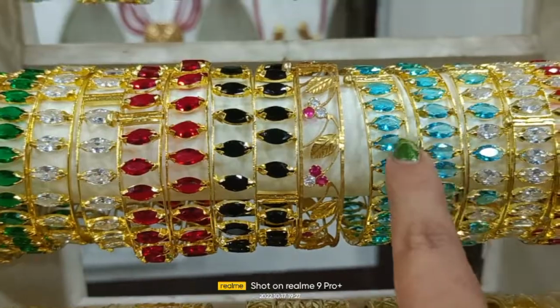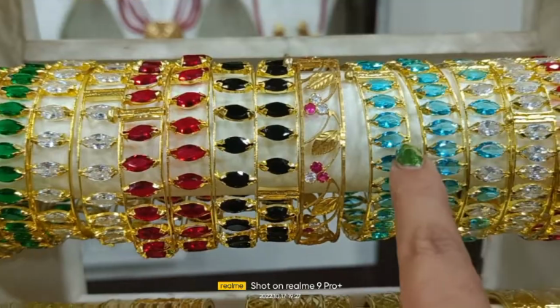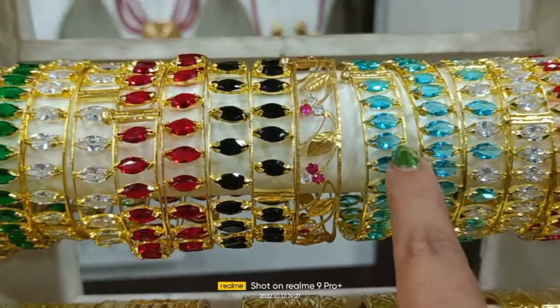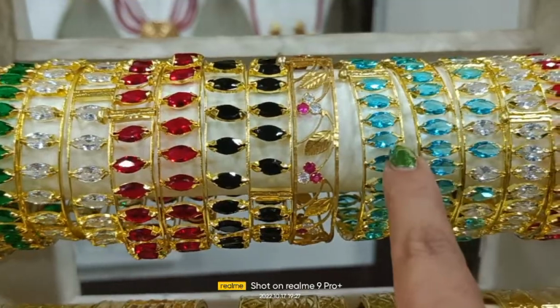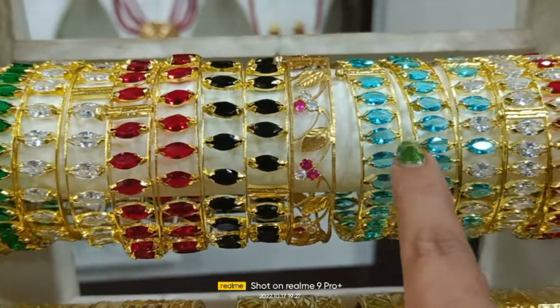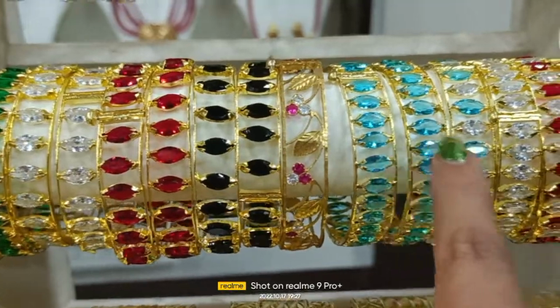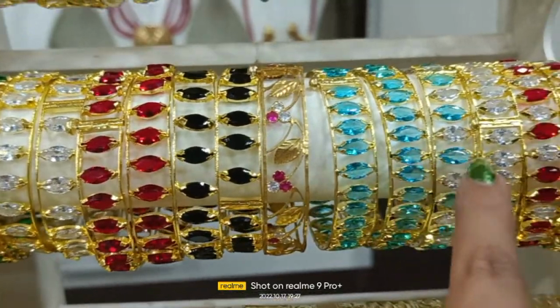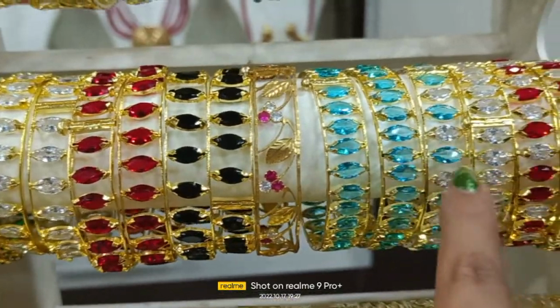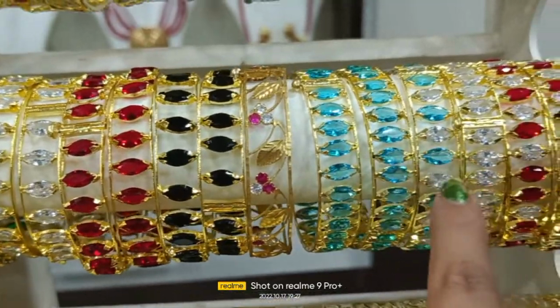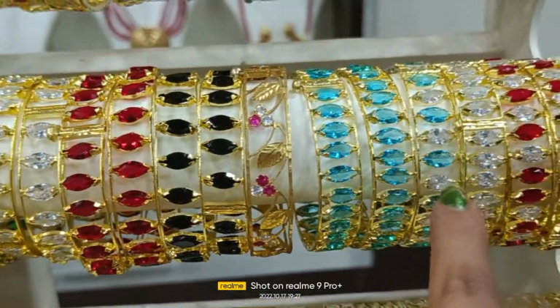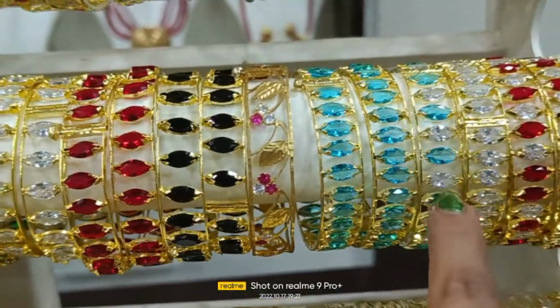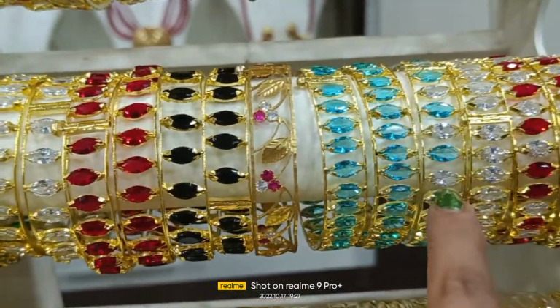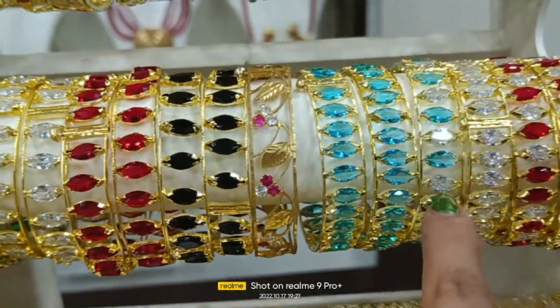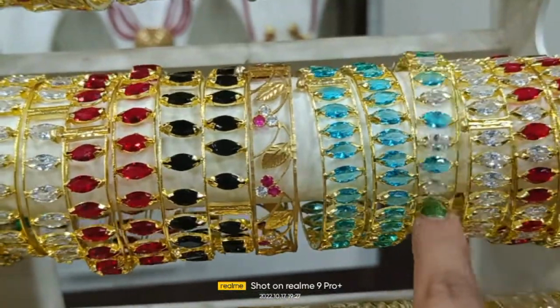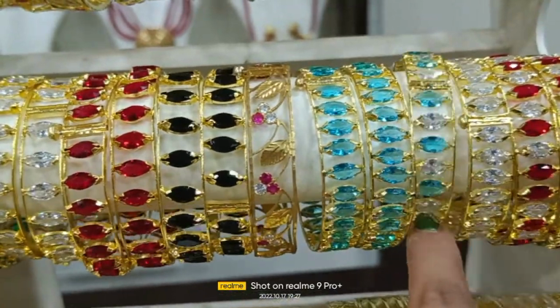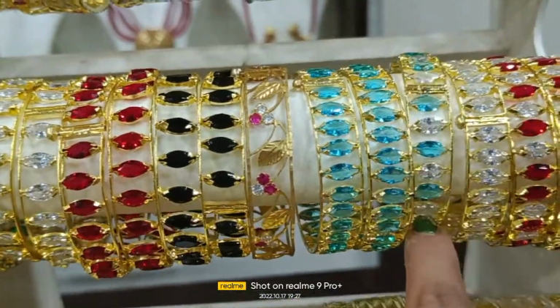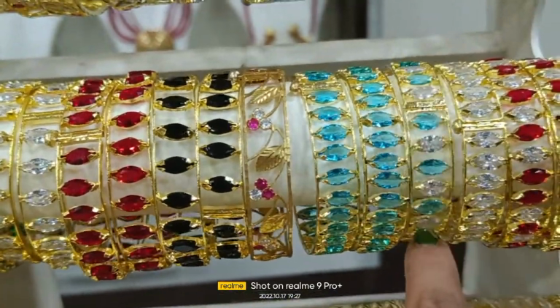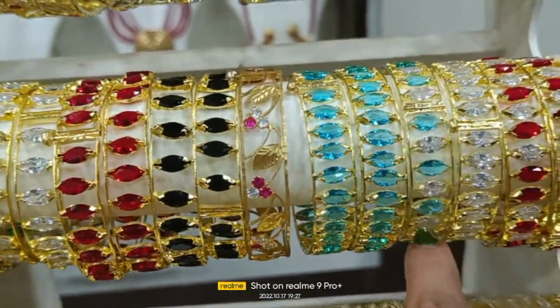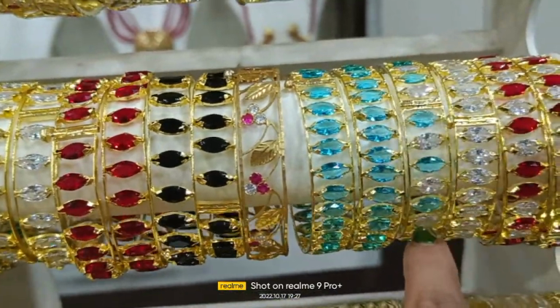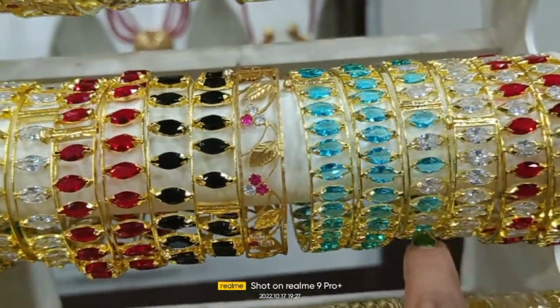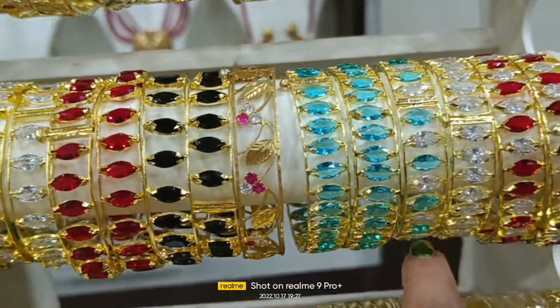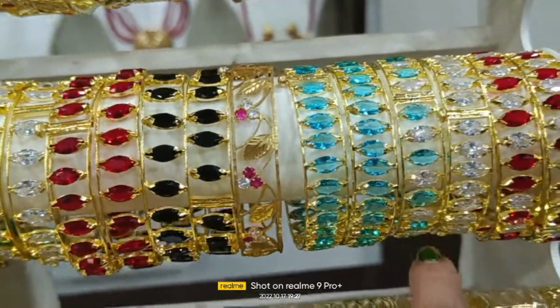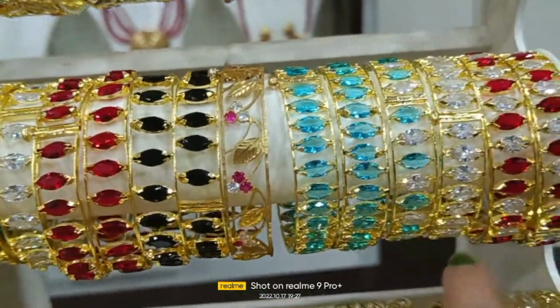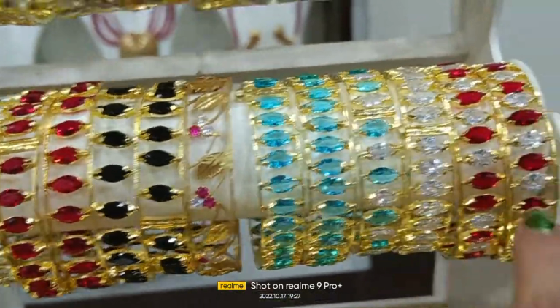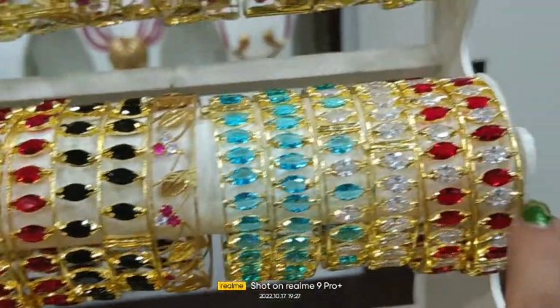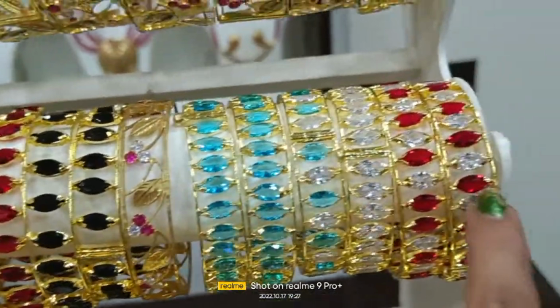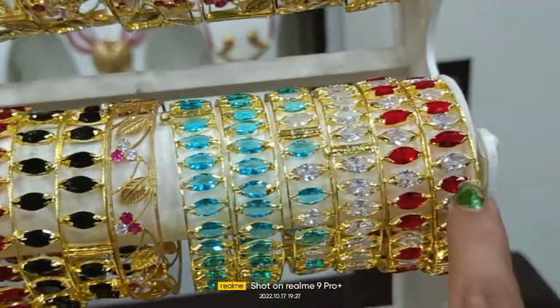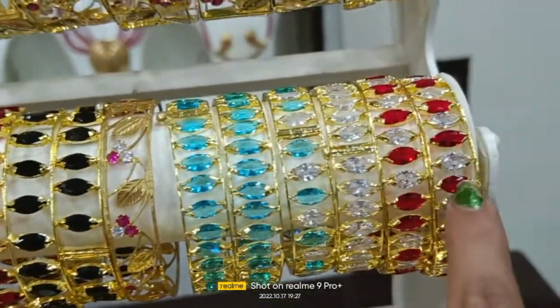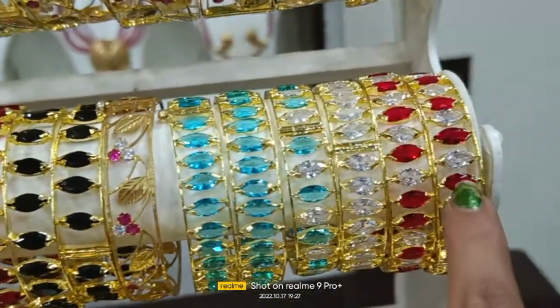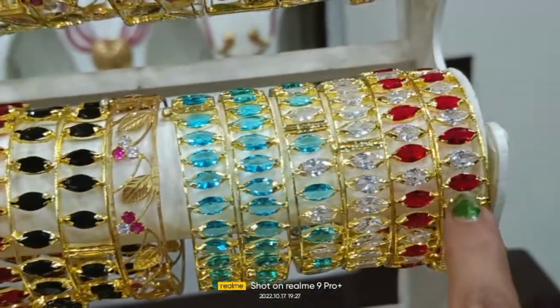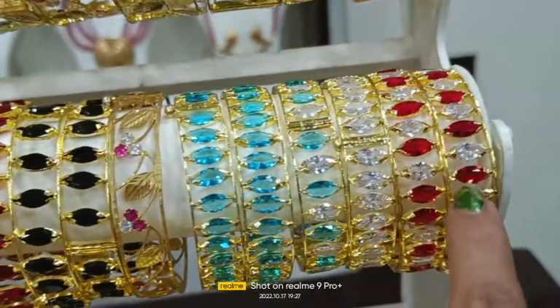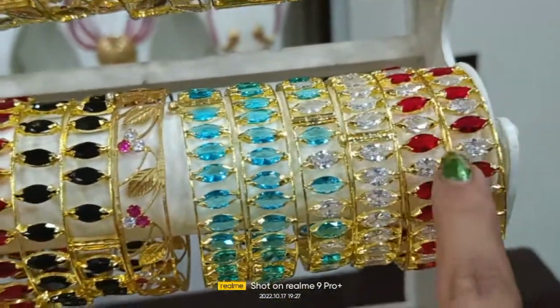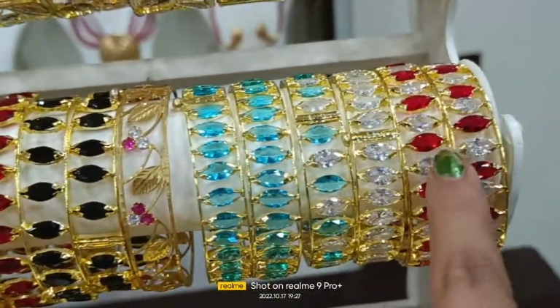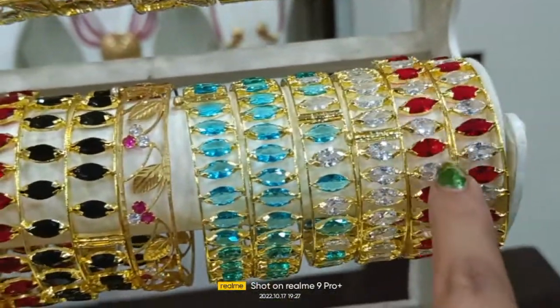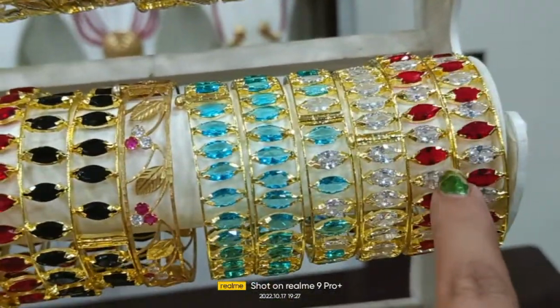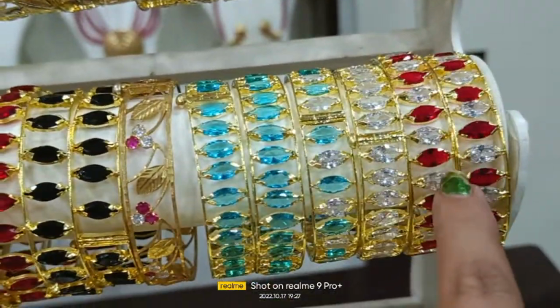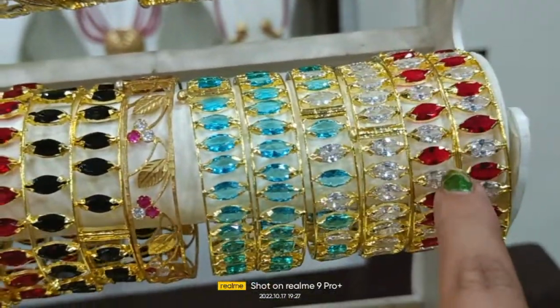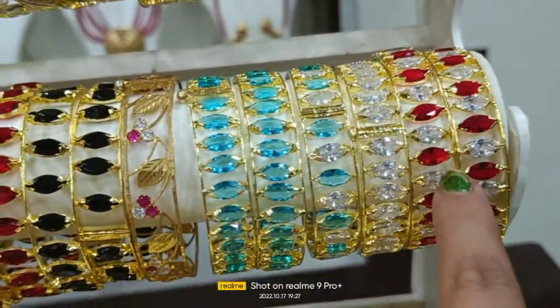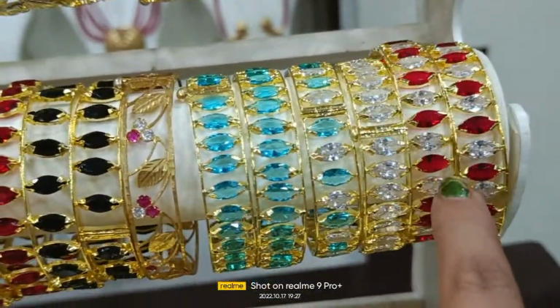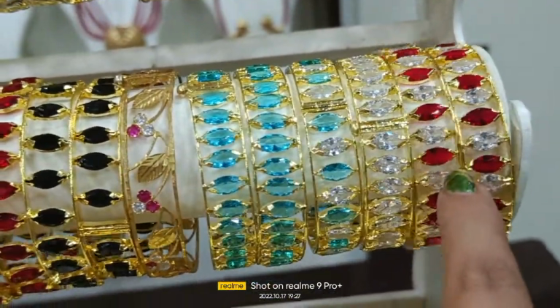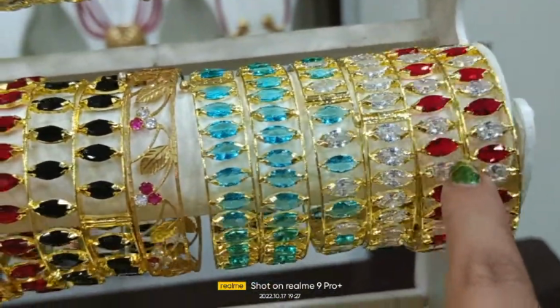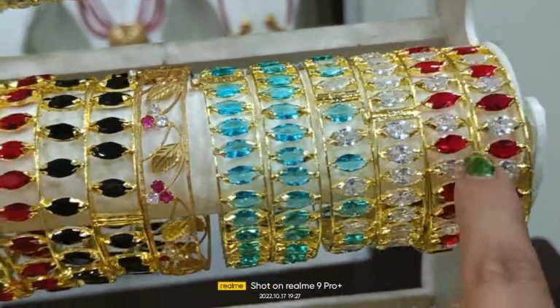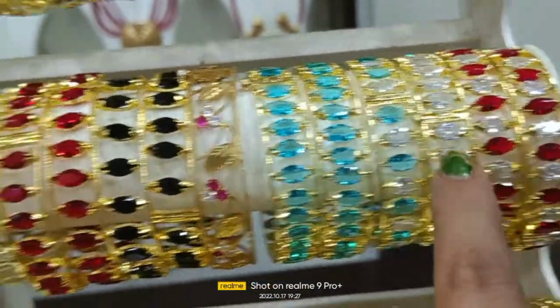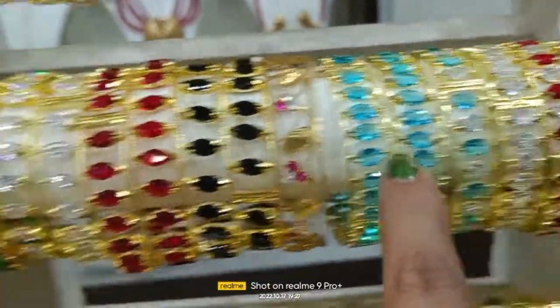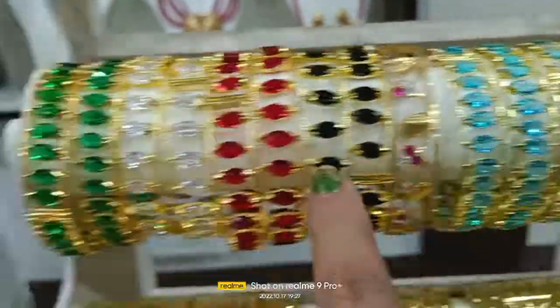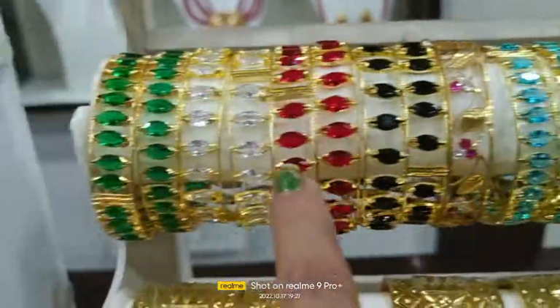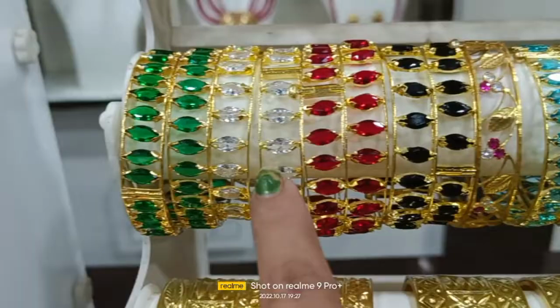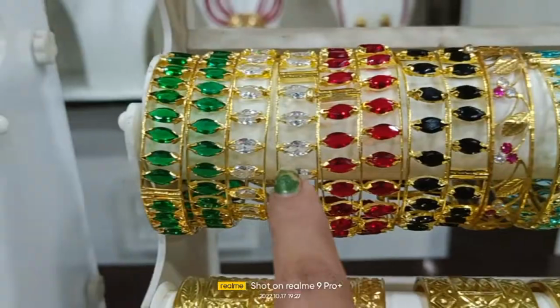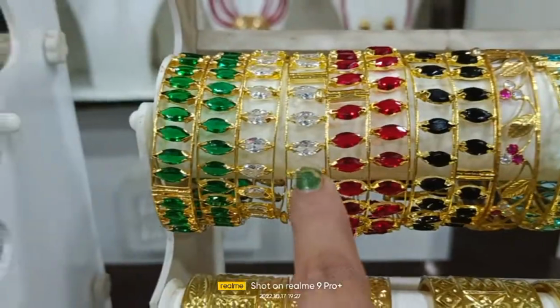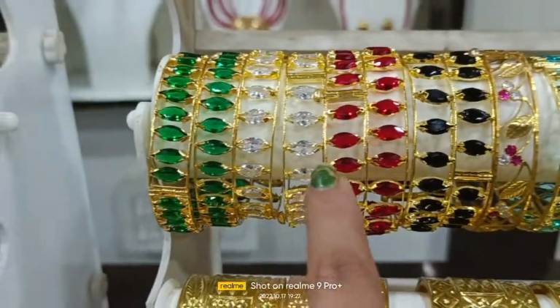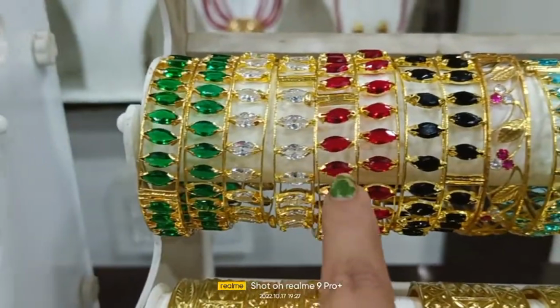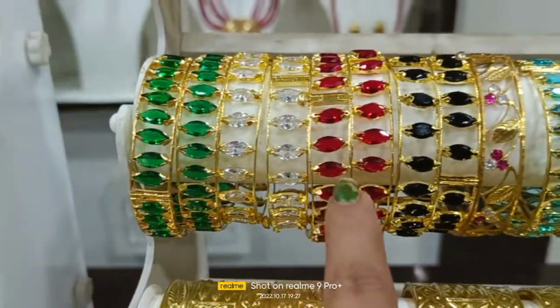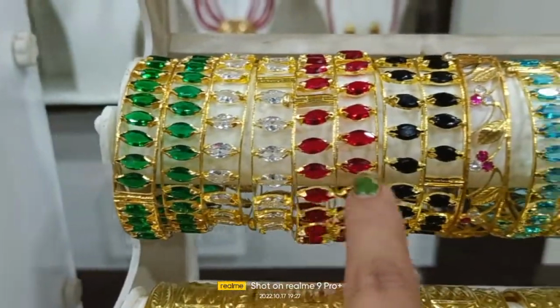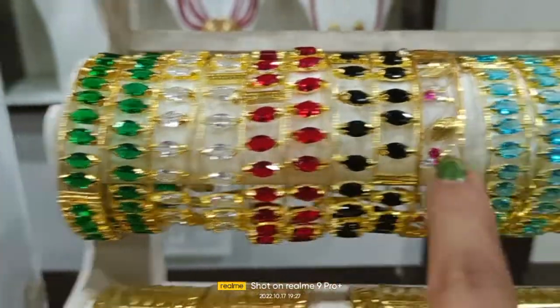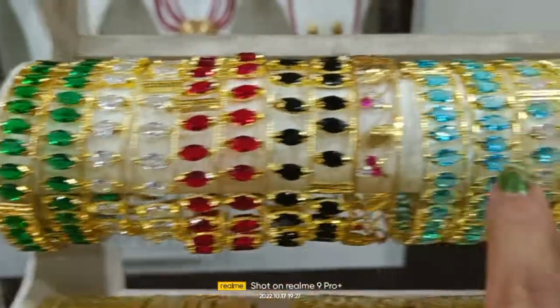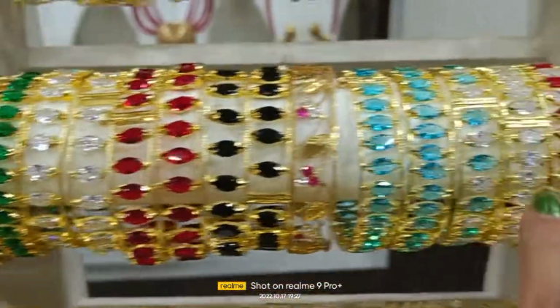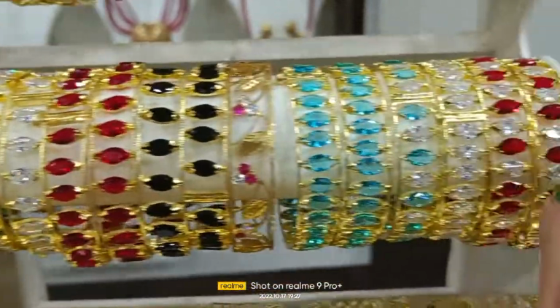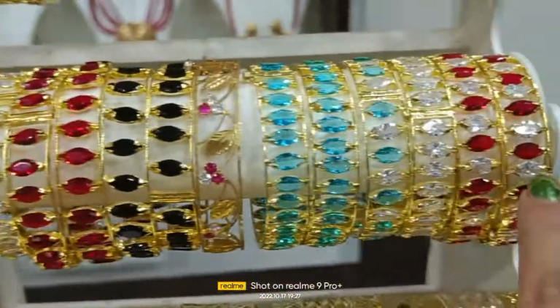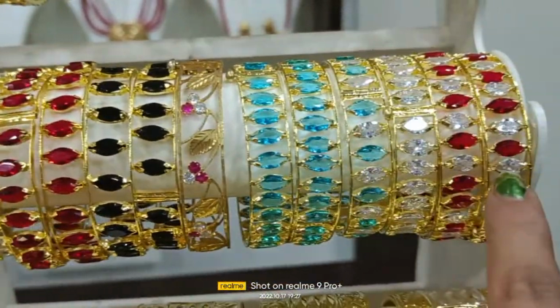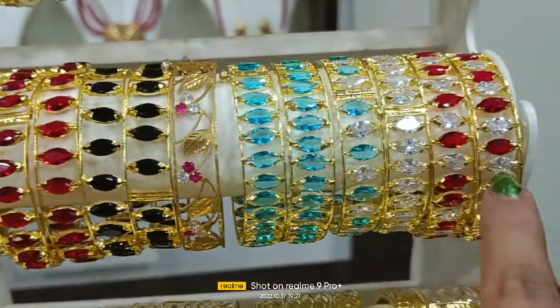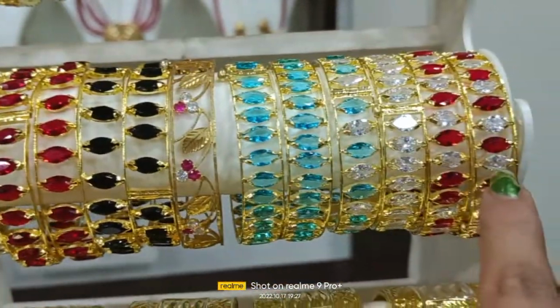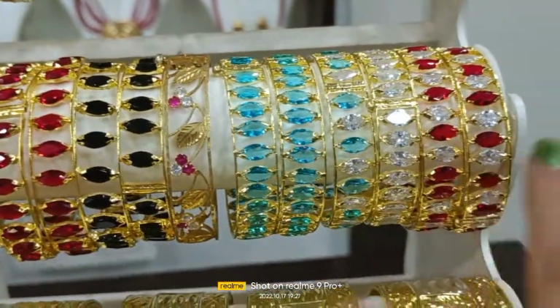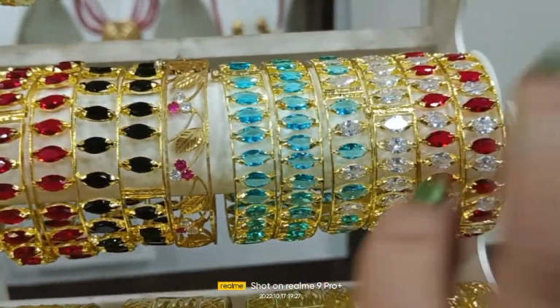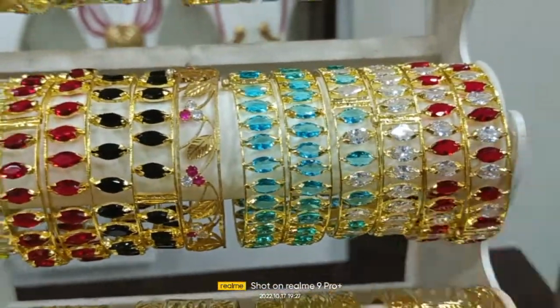This is the green and white combination. And this is the red and white combination — complete red and white combination.